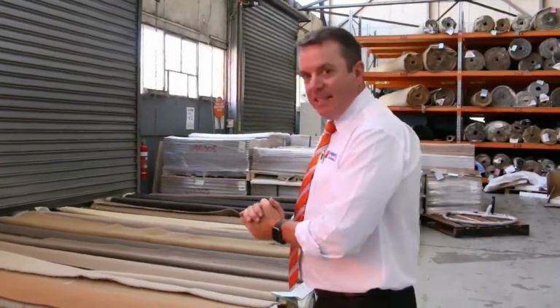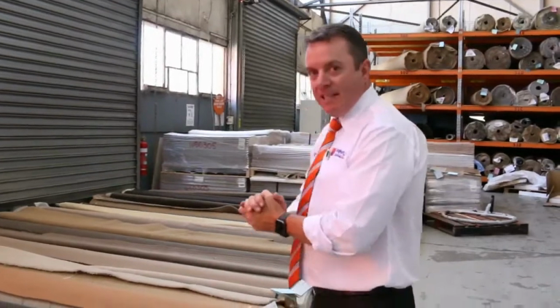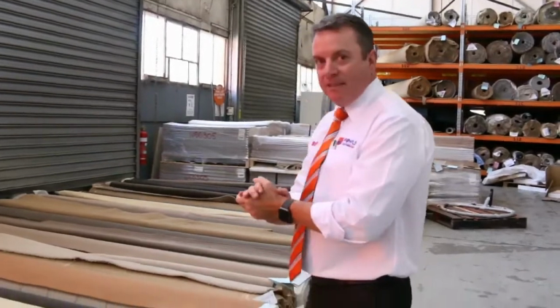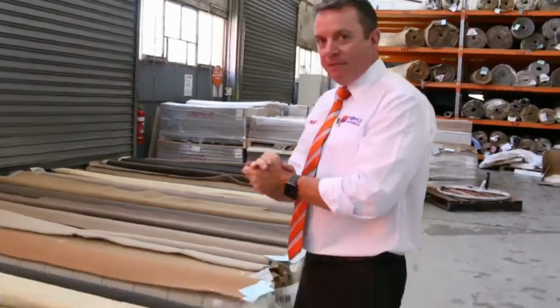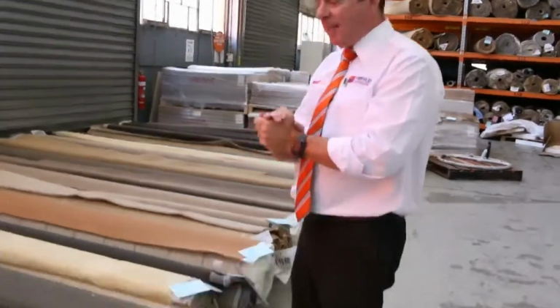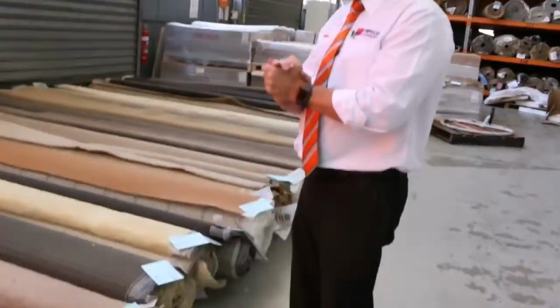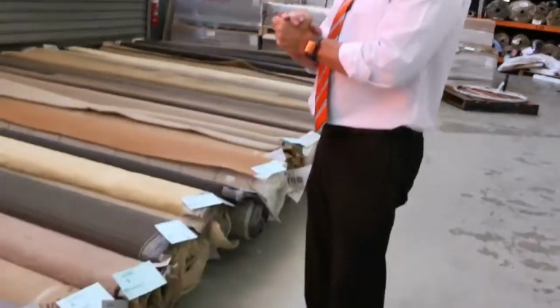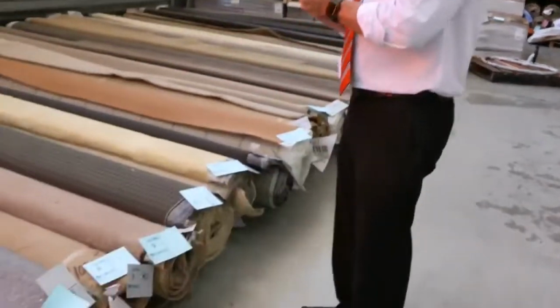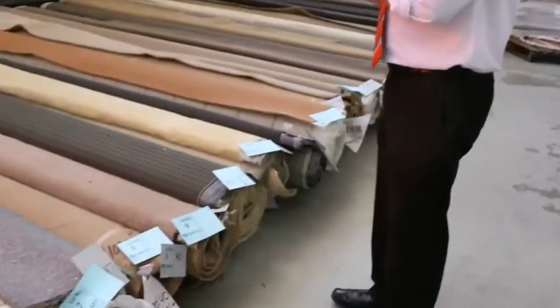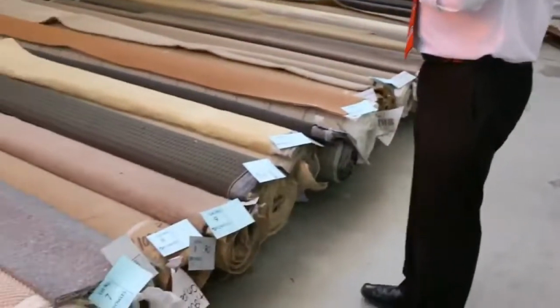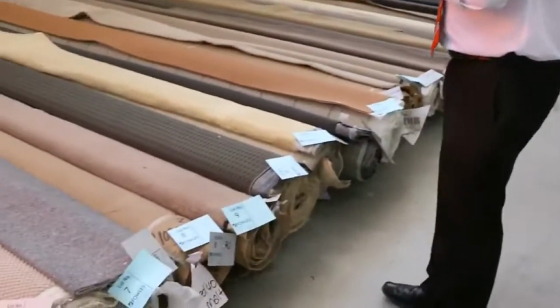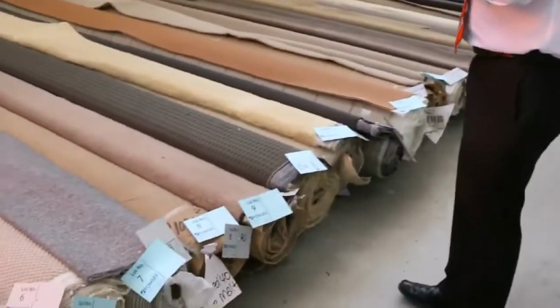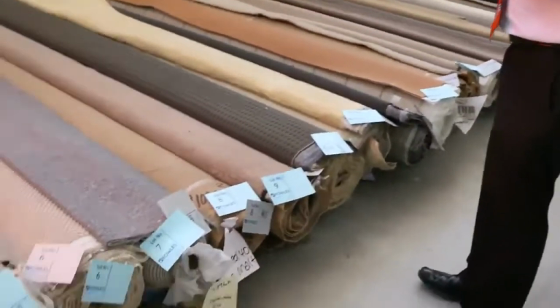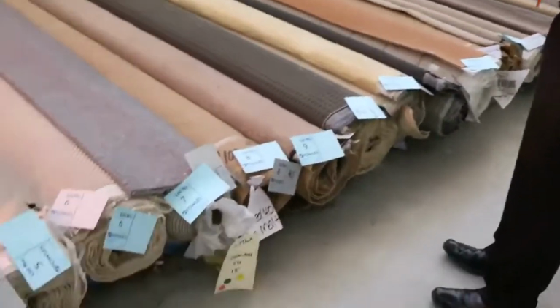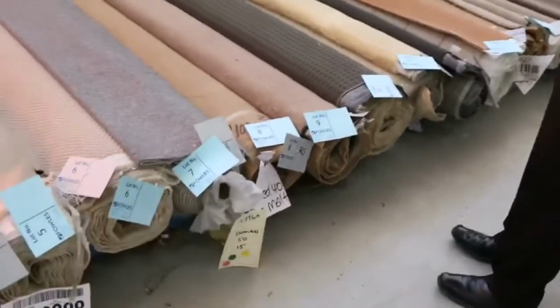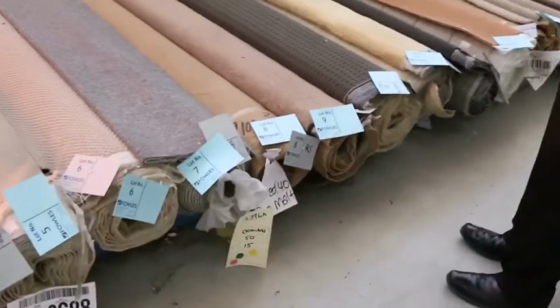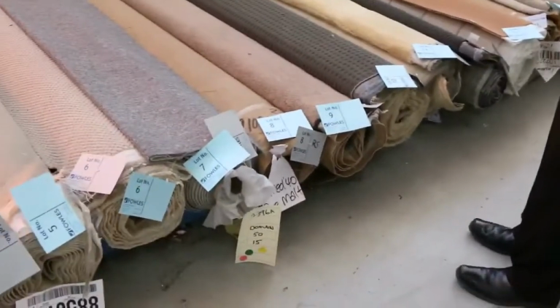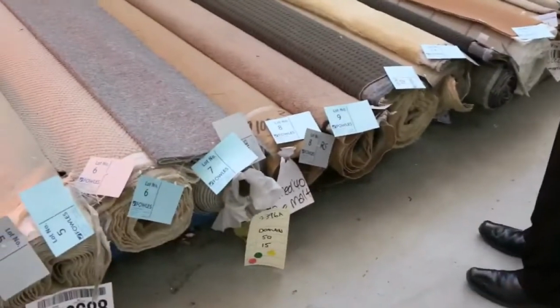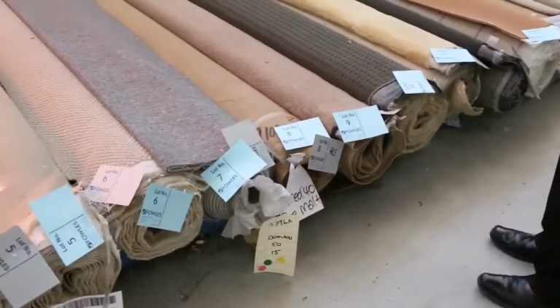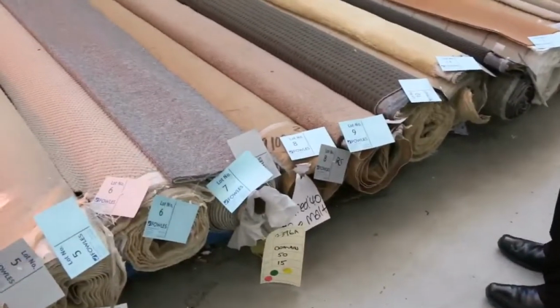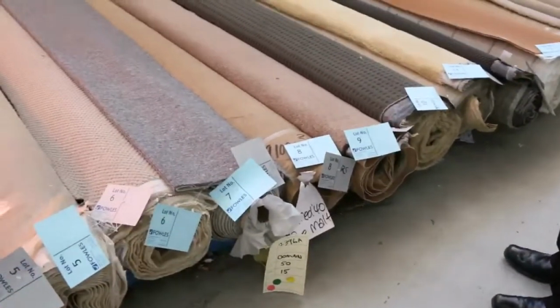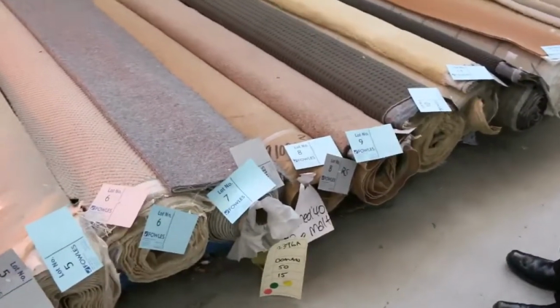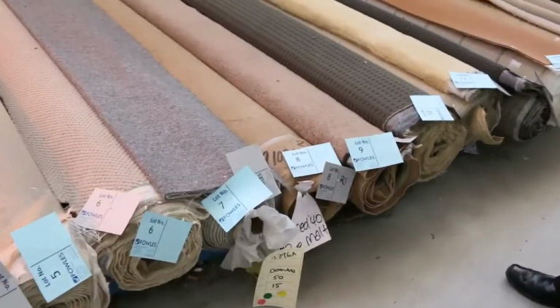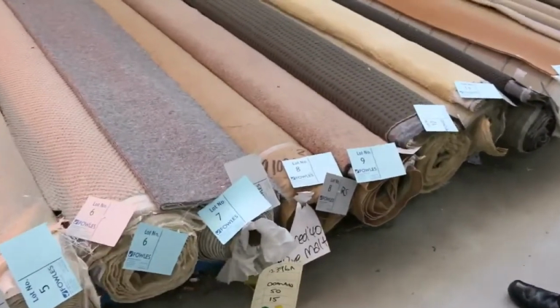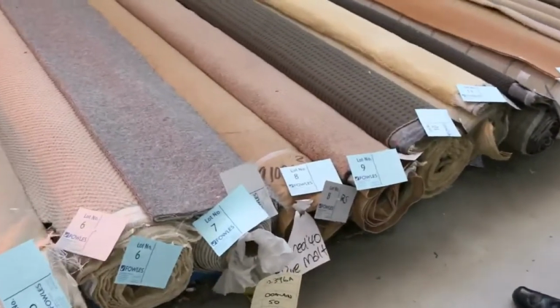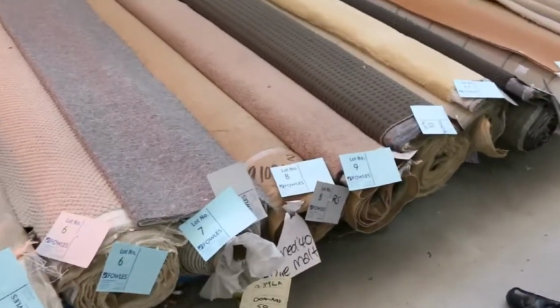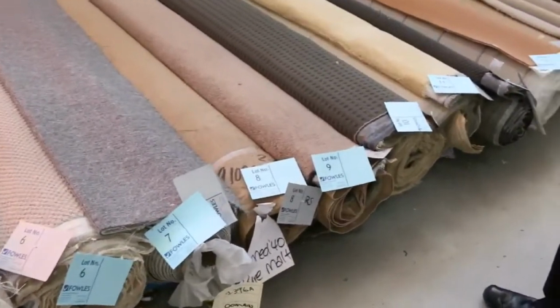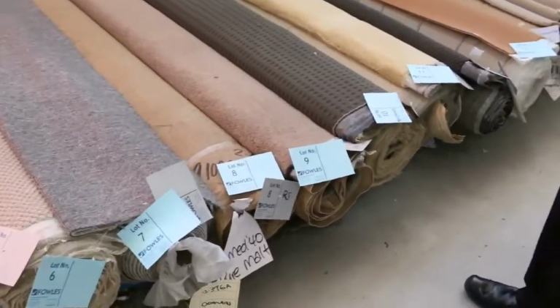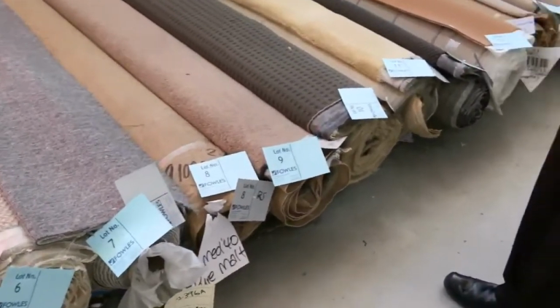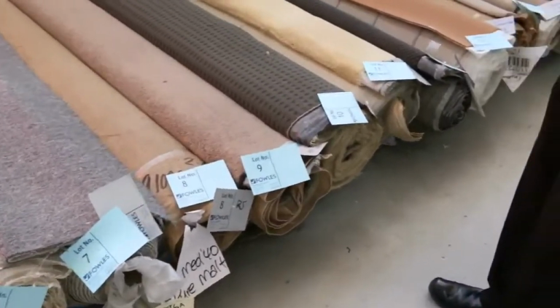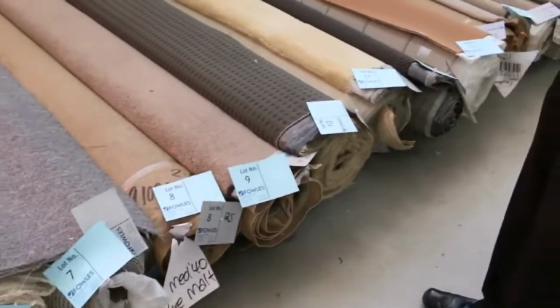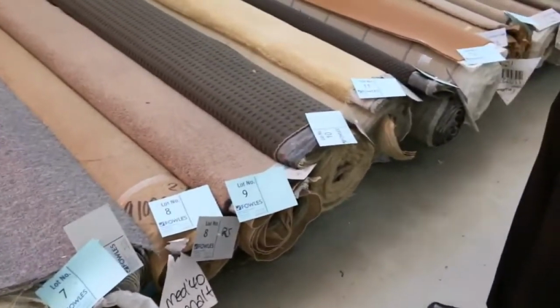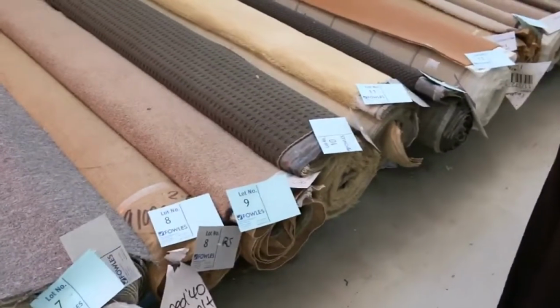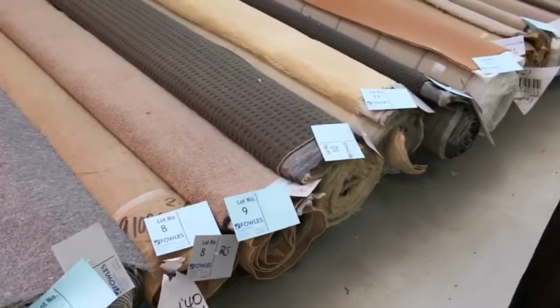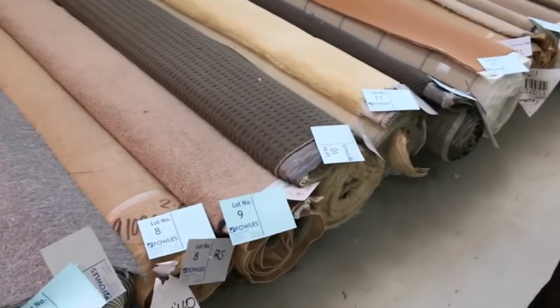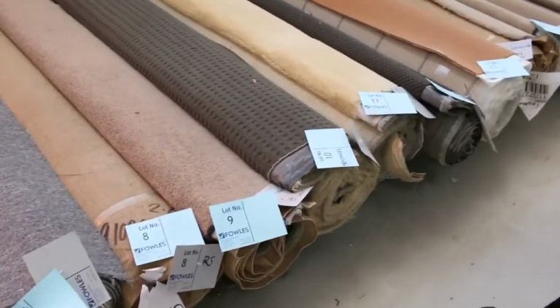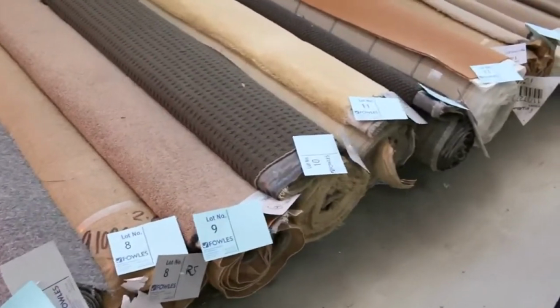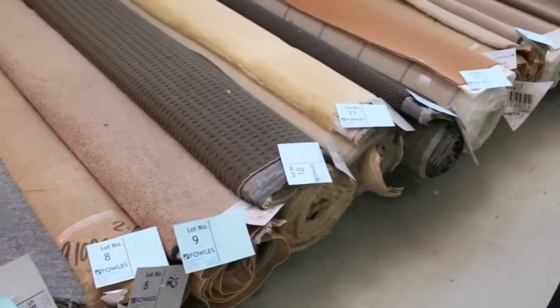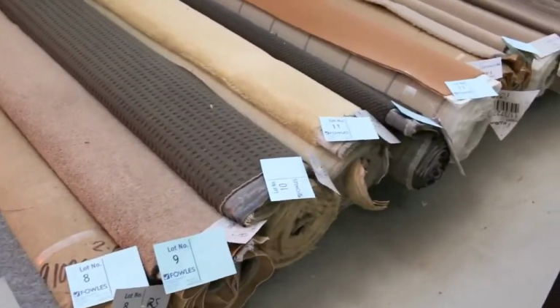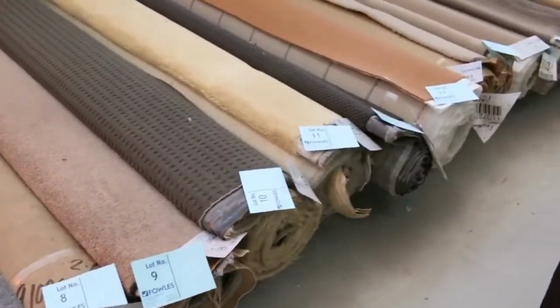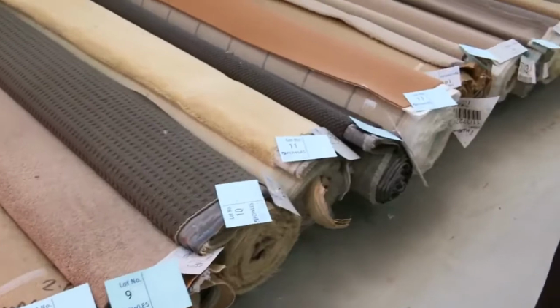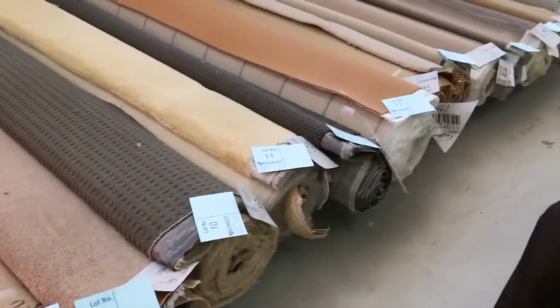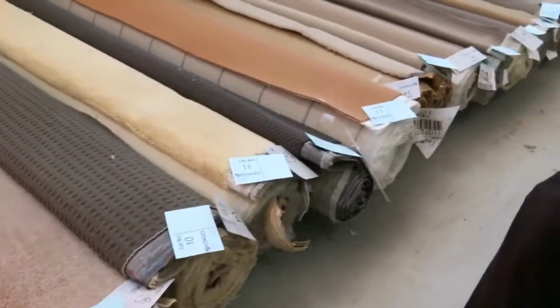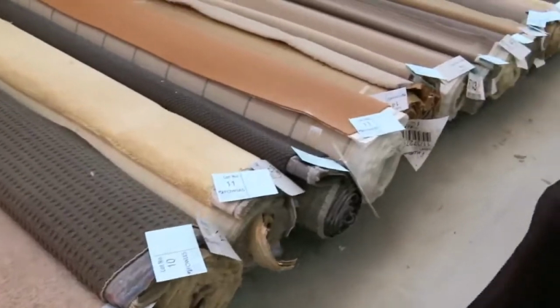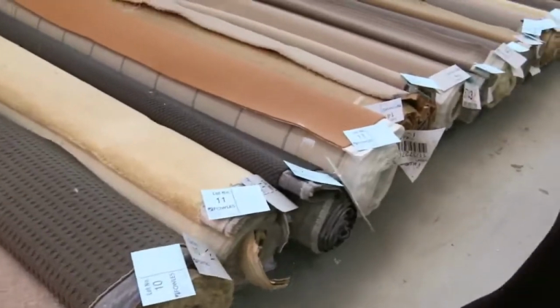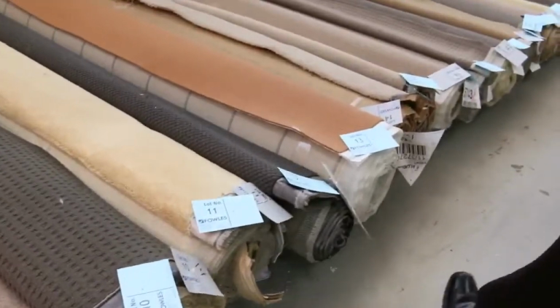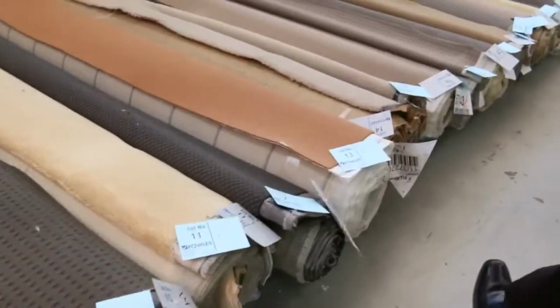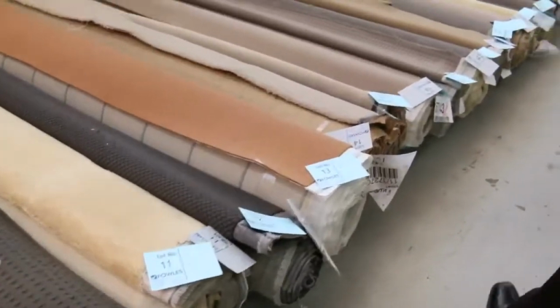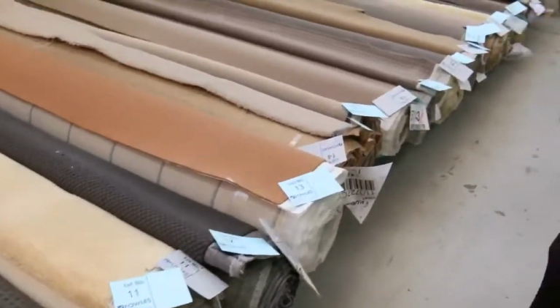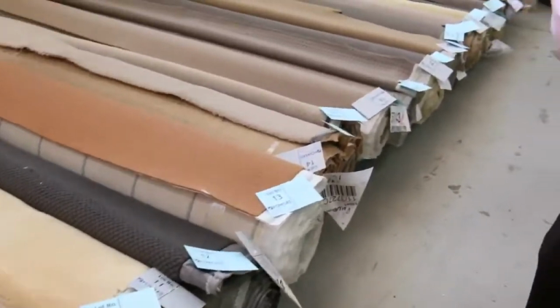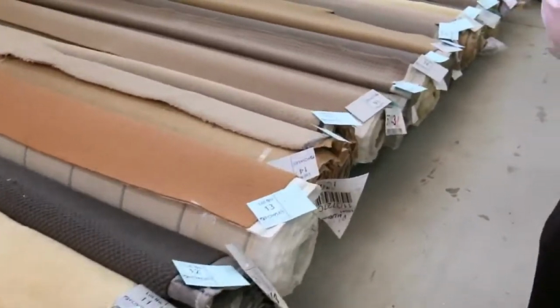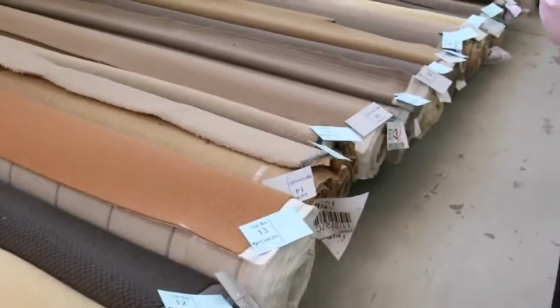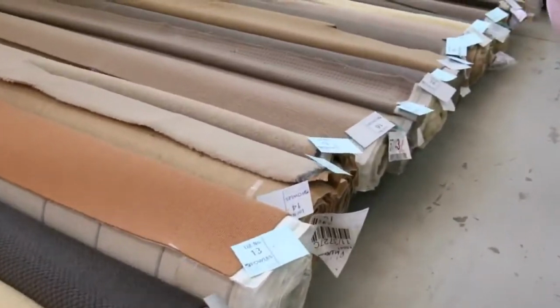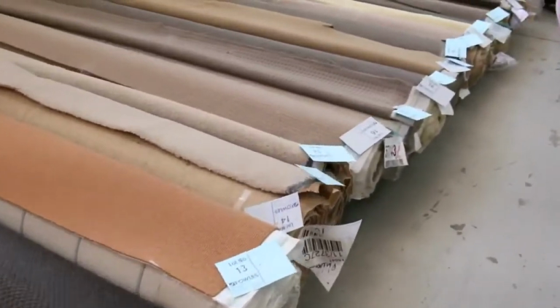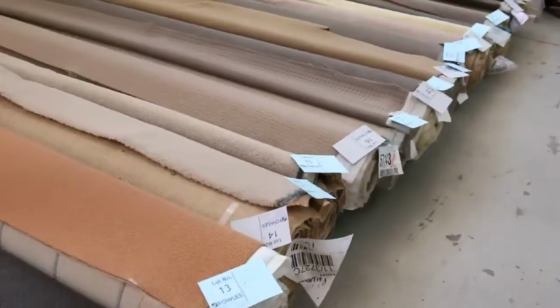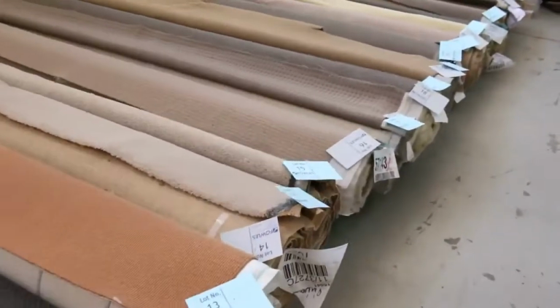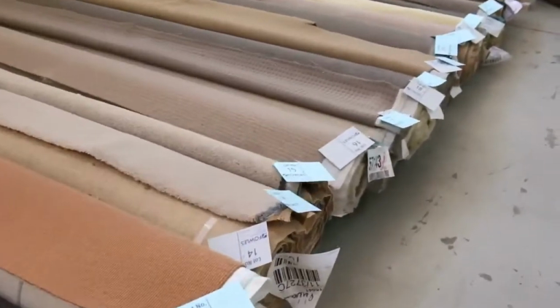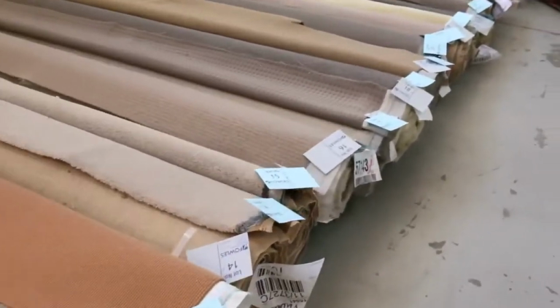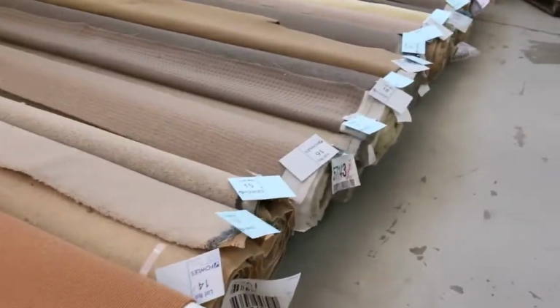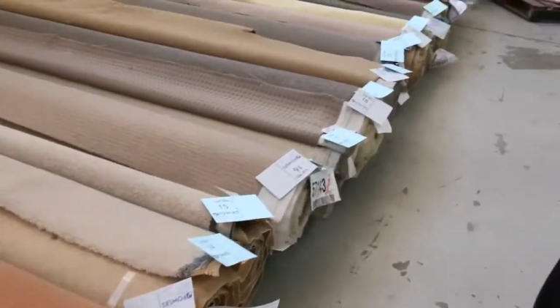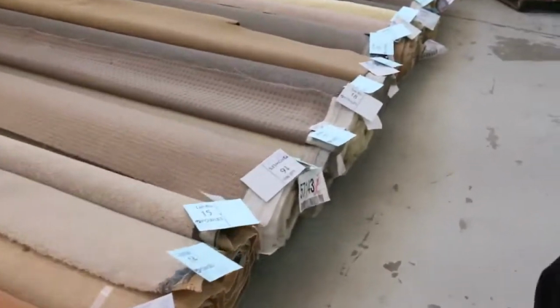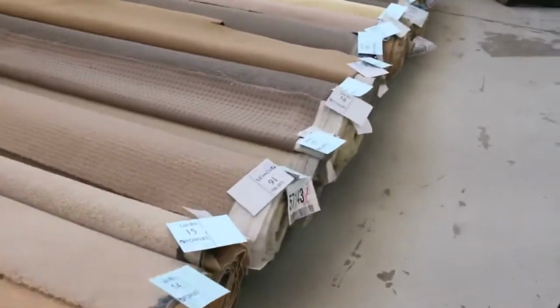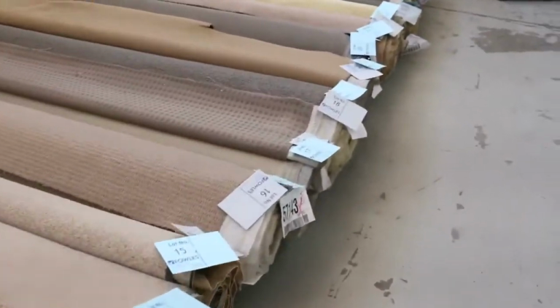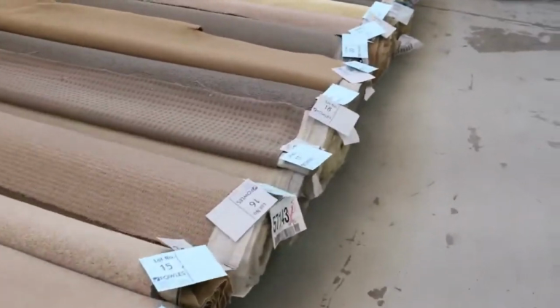Let's start off with our roll-ins and off-cuts. Have a look at them. We've got a heap of them going through tomorrow. They'll vary anywhere from 3 to 5 metres and we've got a bit of everything.